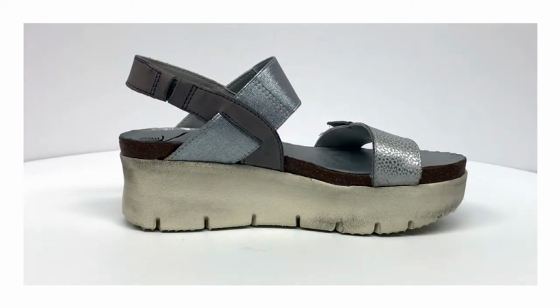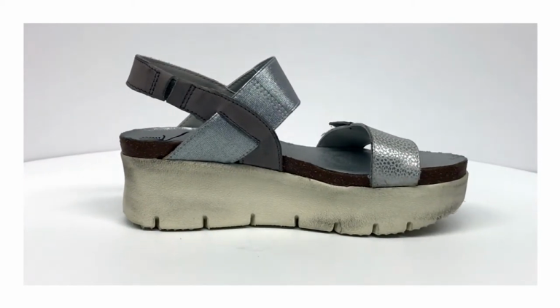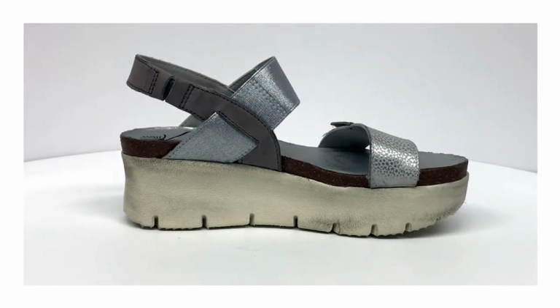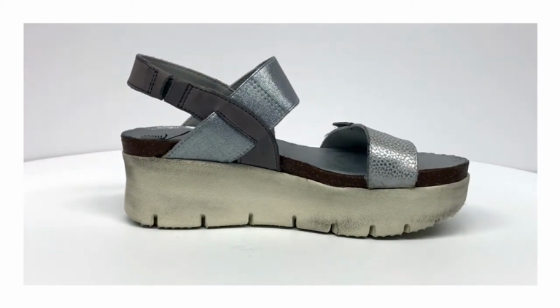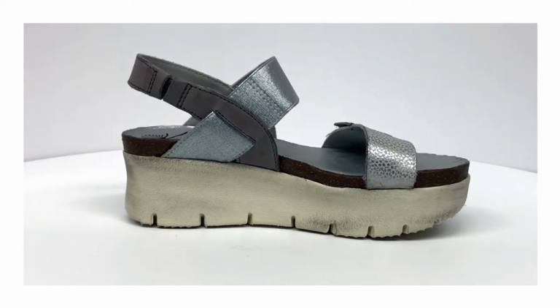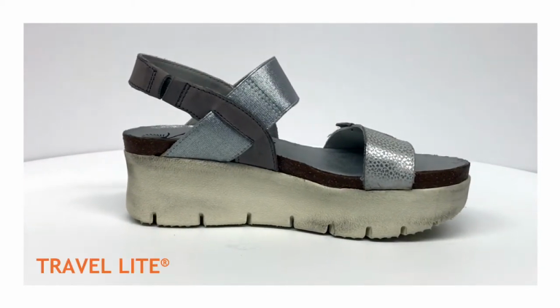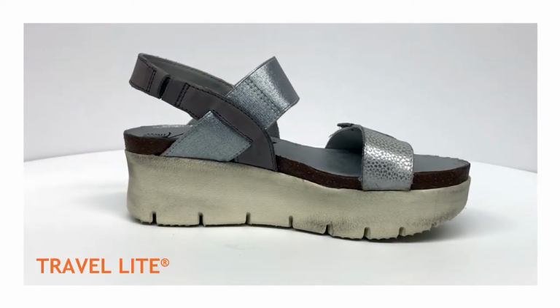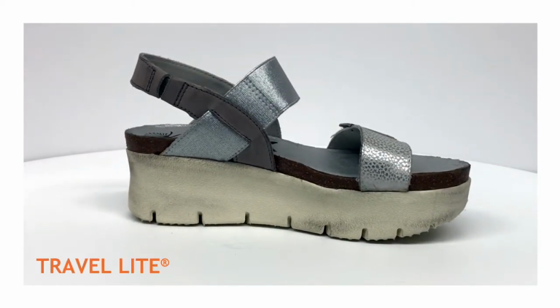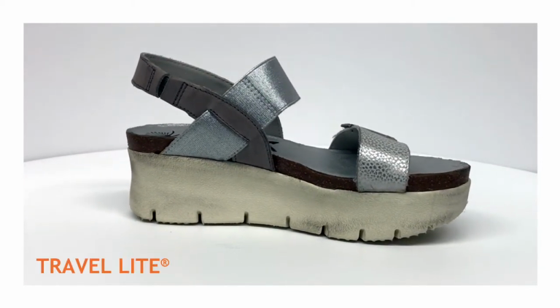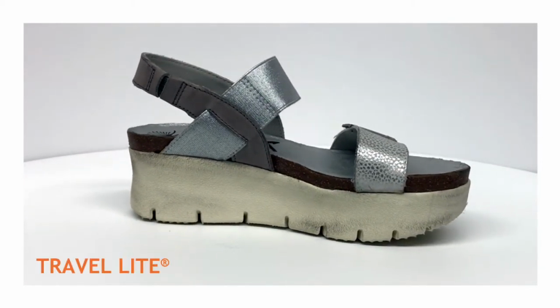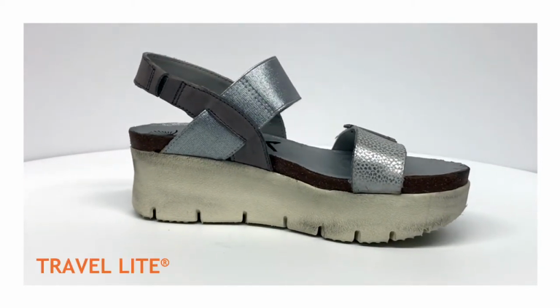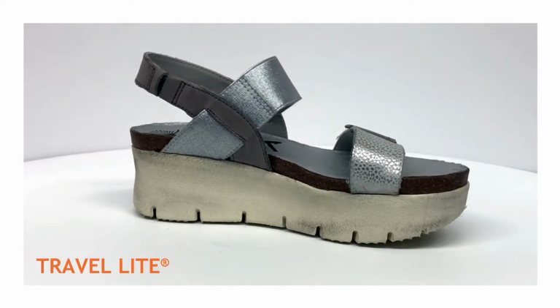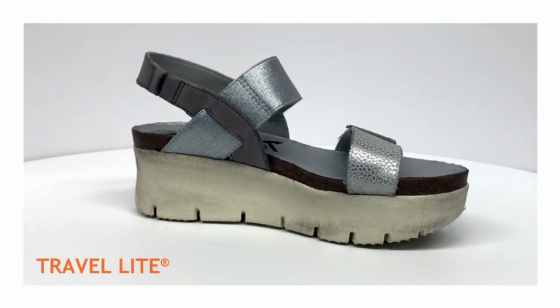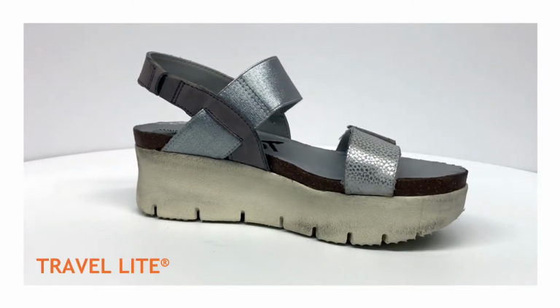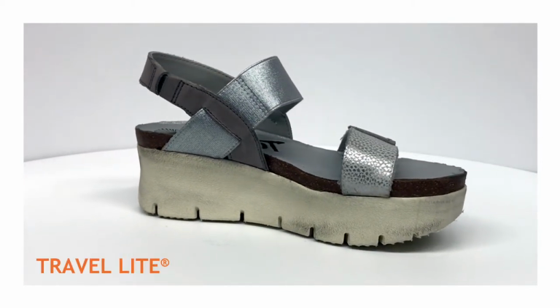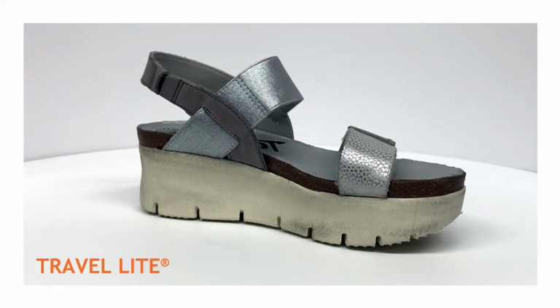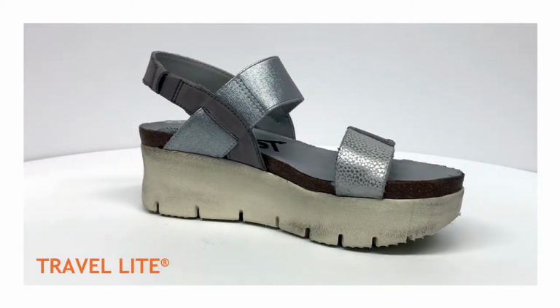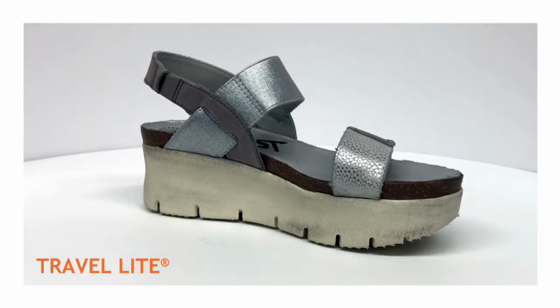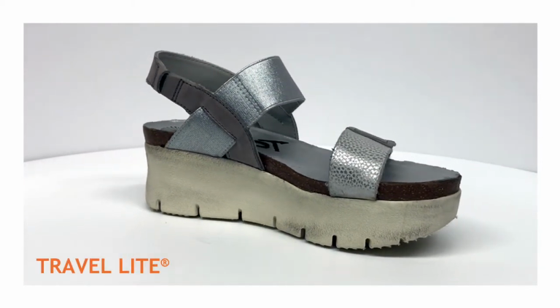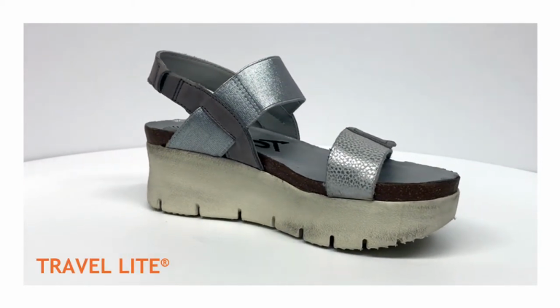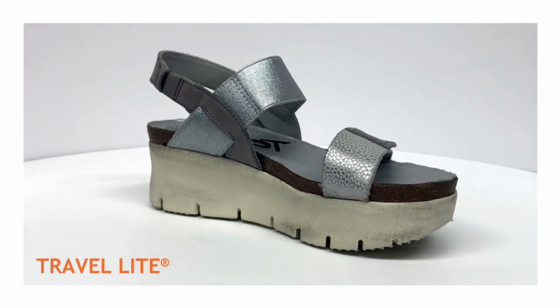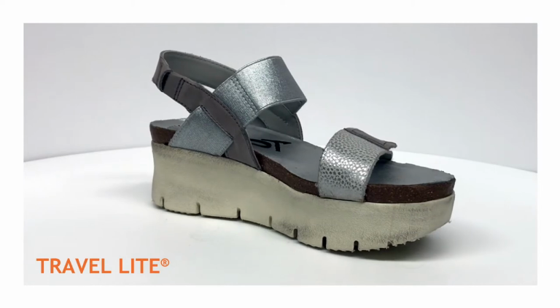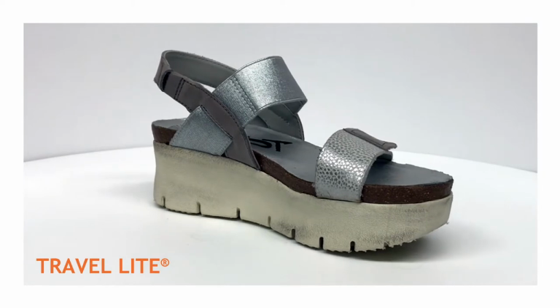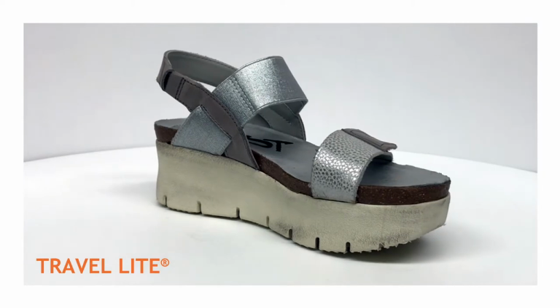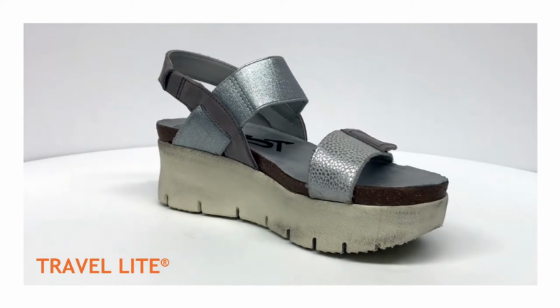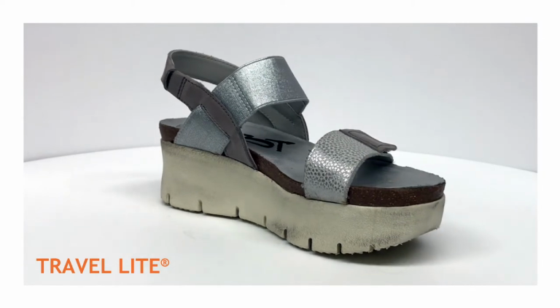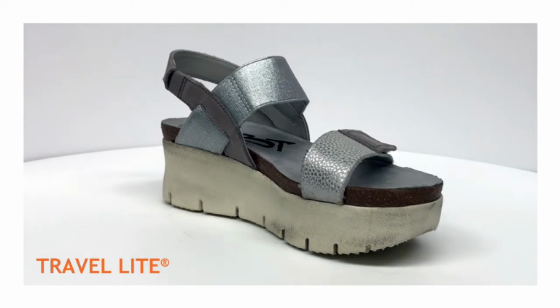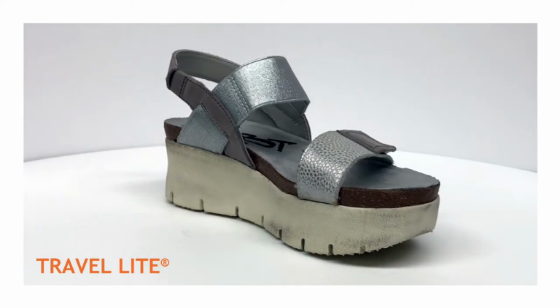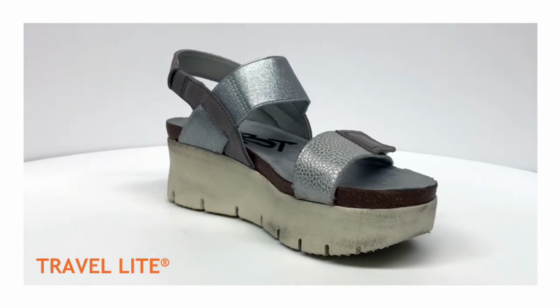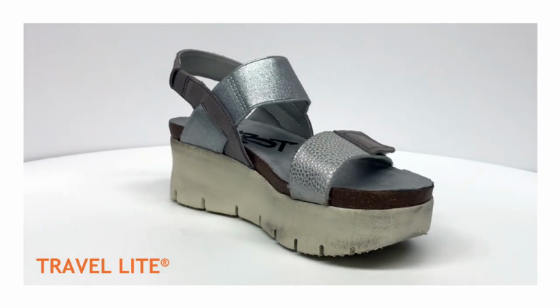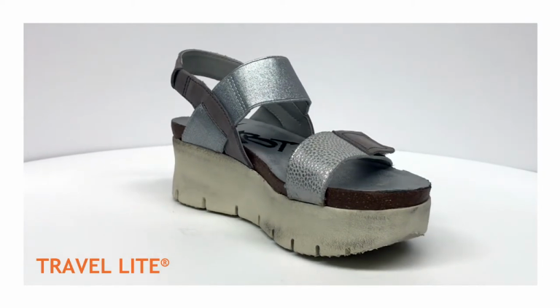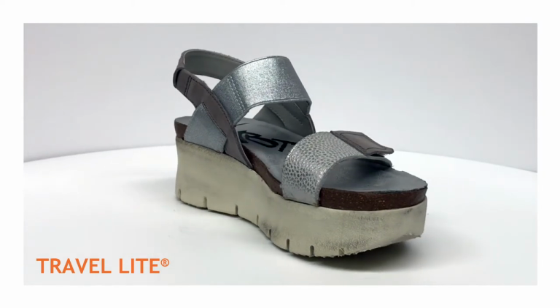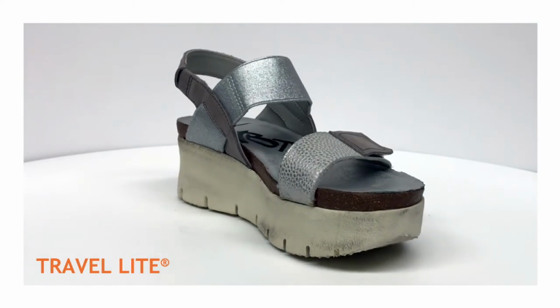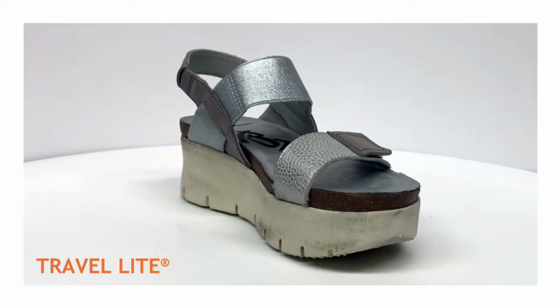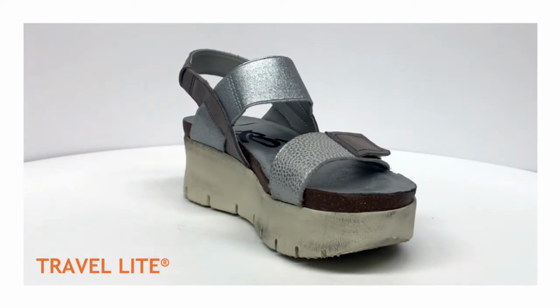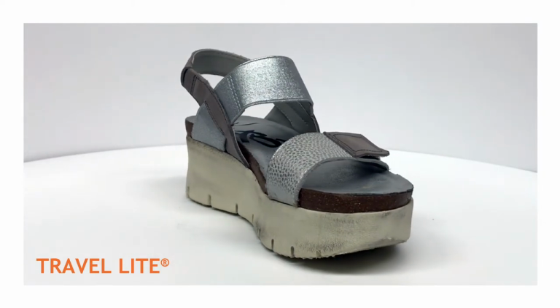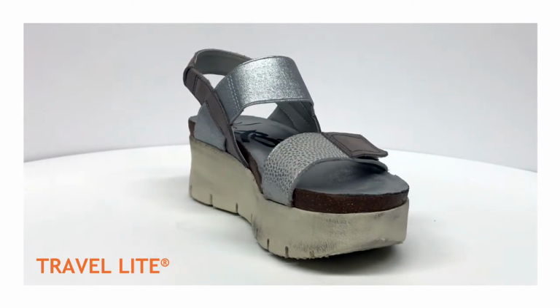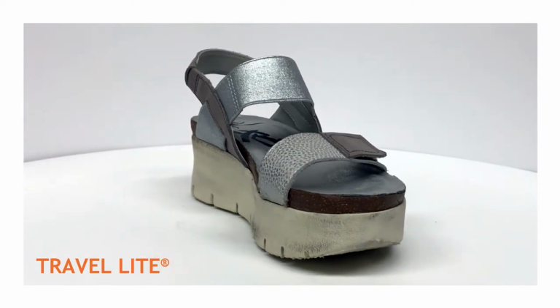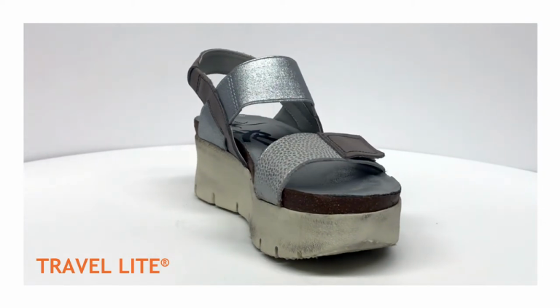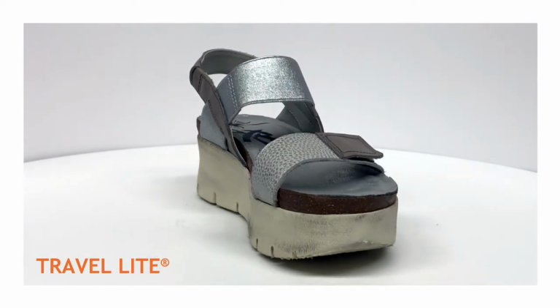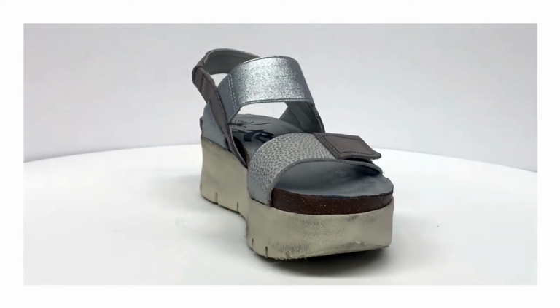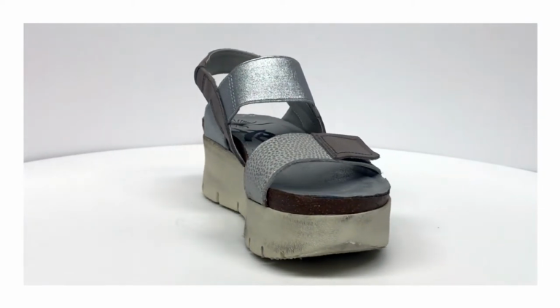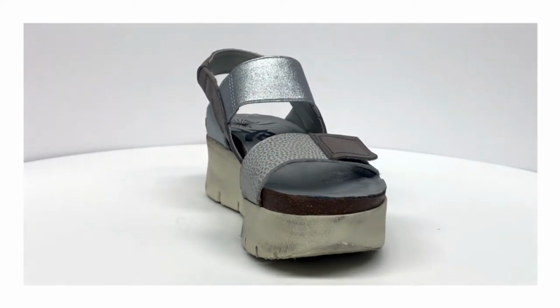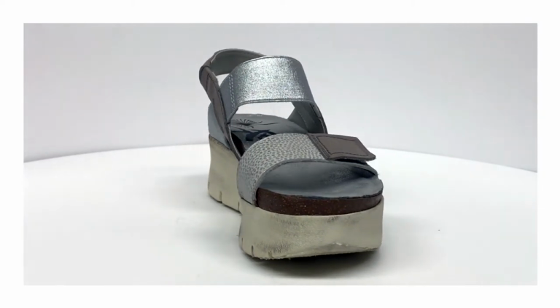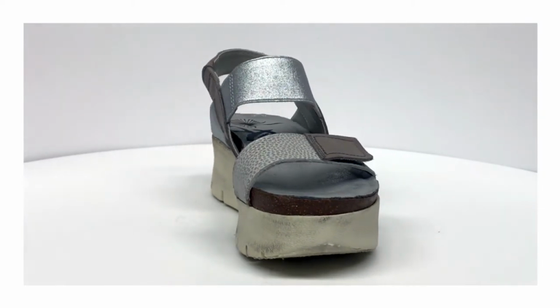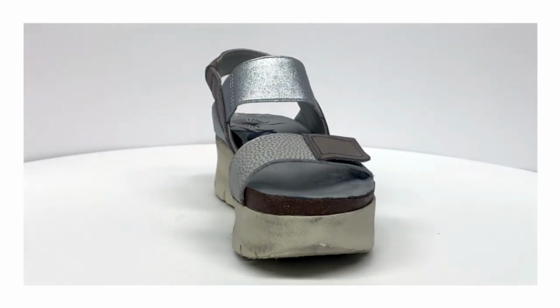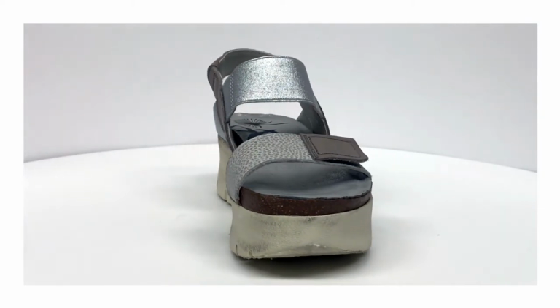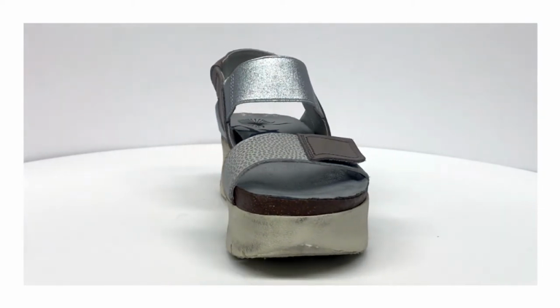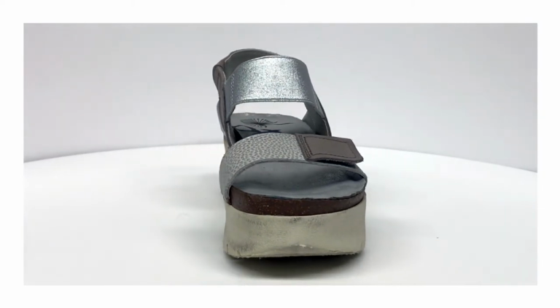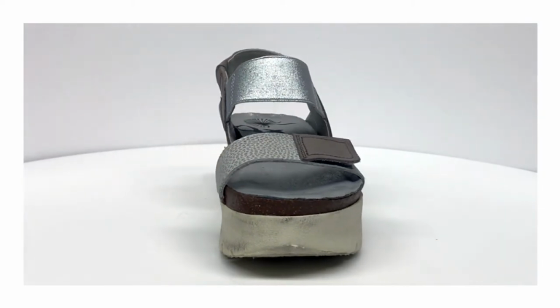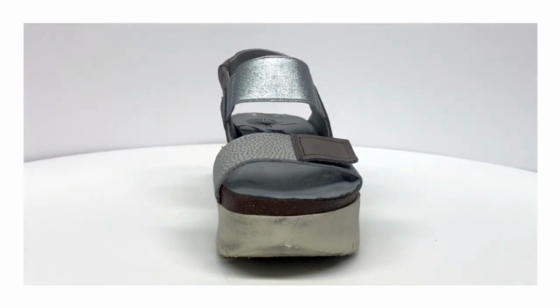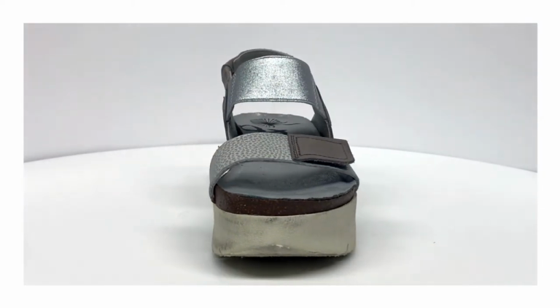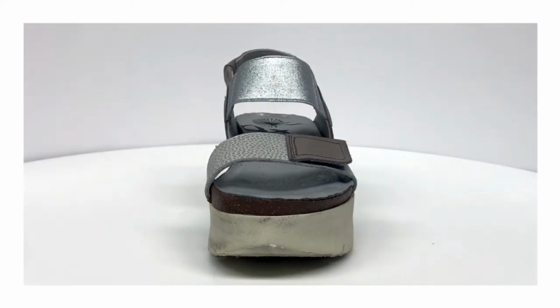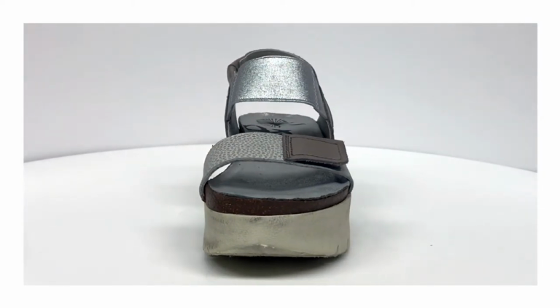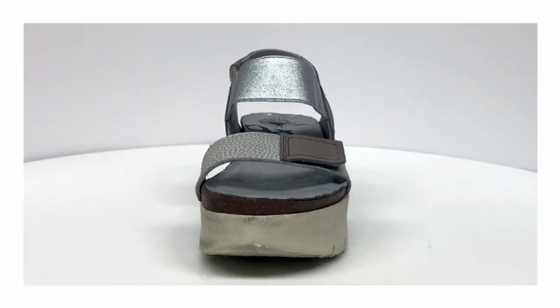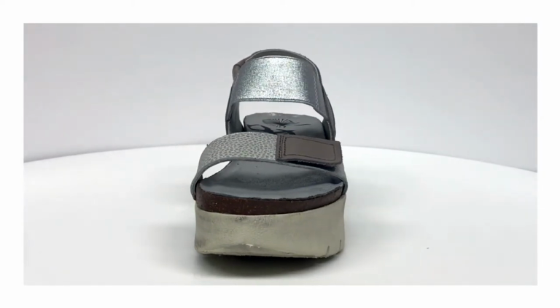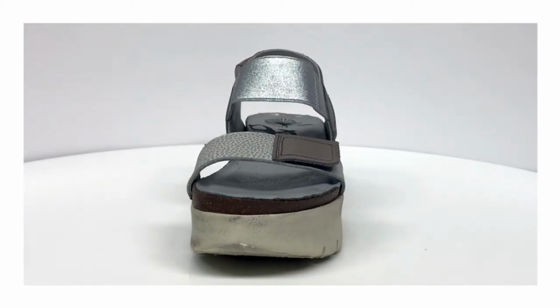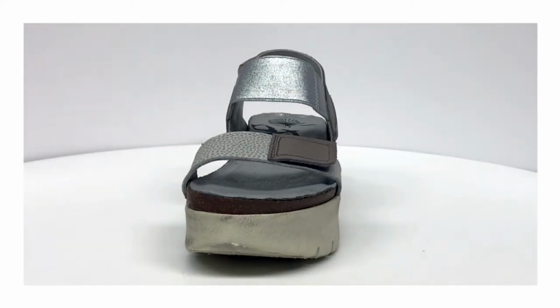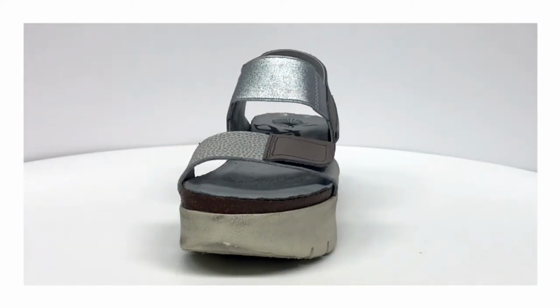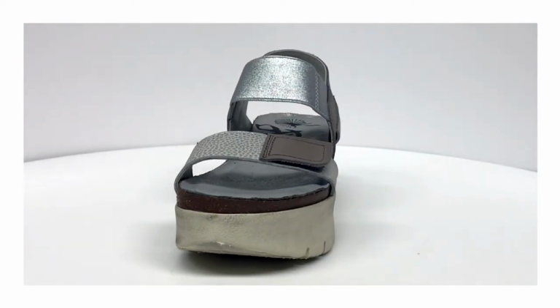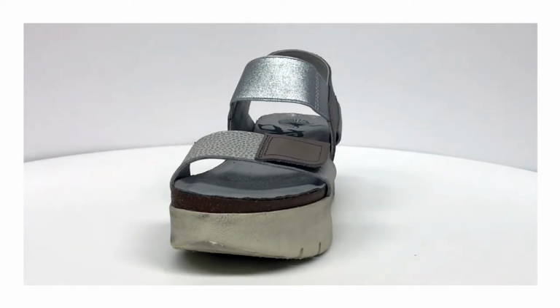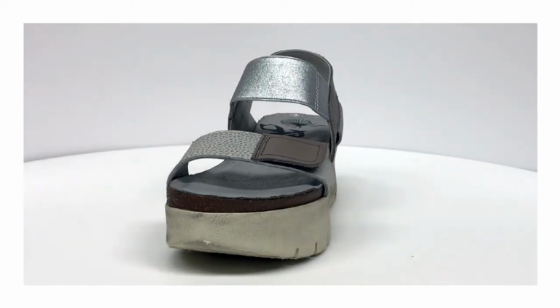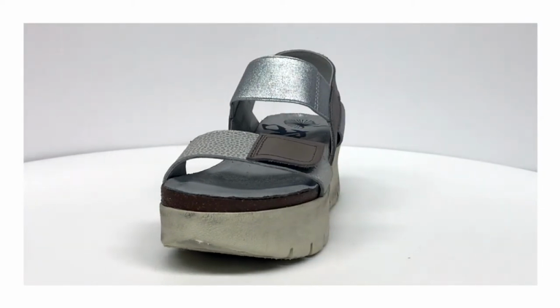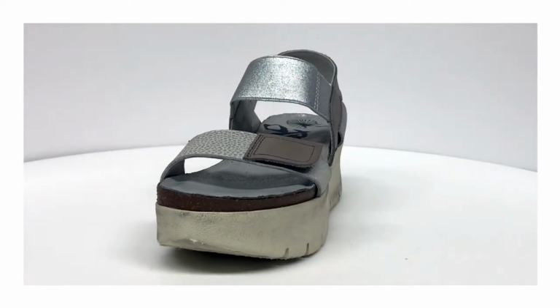Made with Travelite's EVA sole, this sandal locks in comfort from the first step. Wear shoes out of this world this season with NOVA.